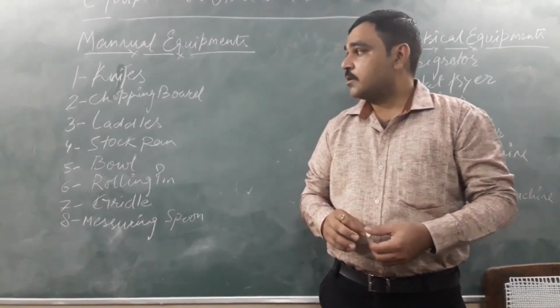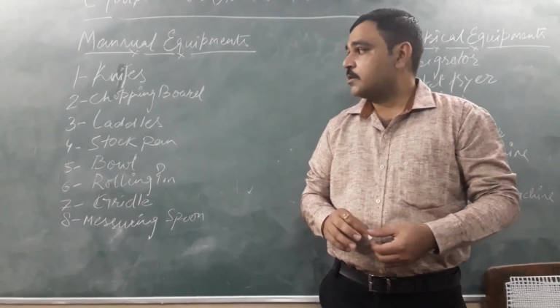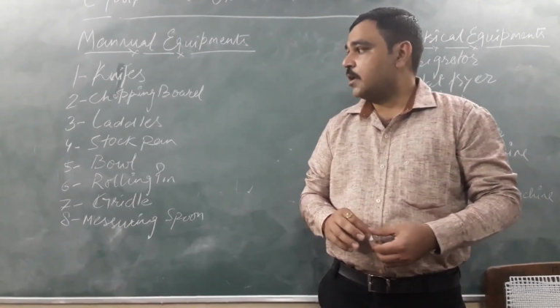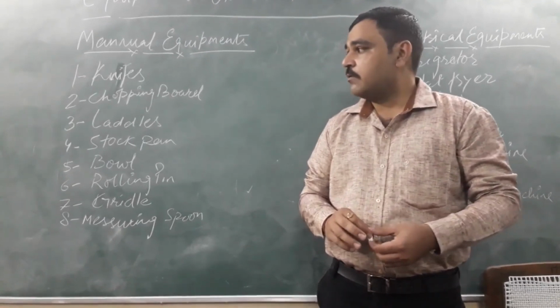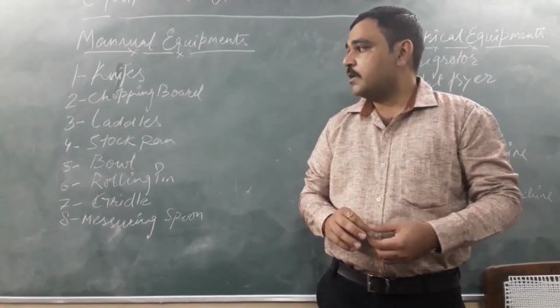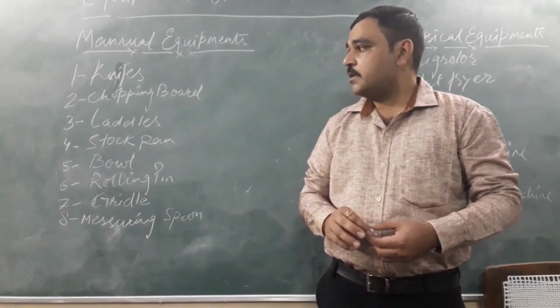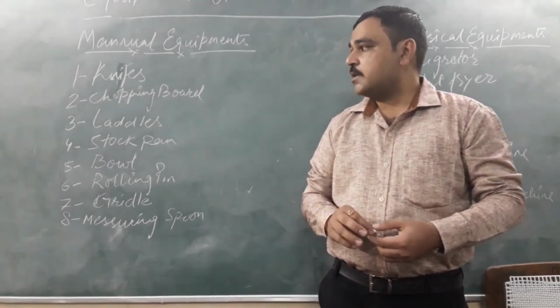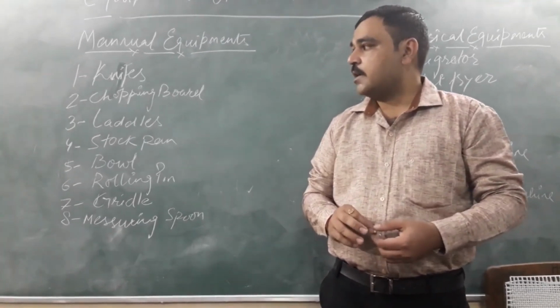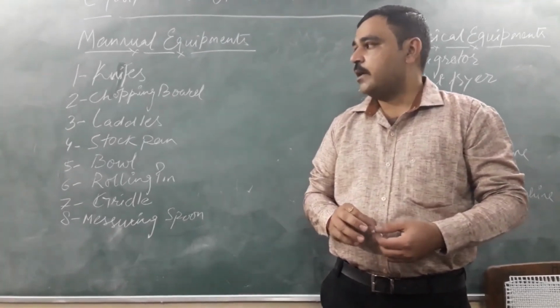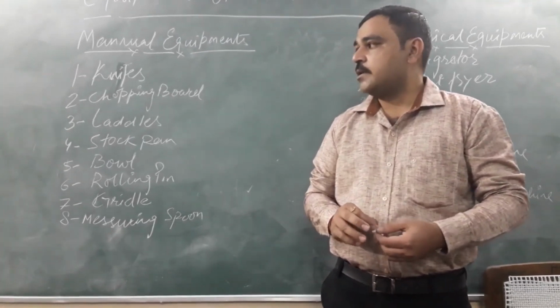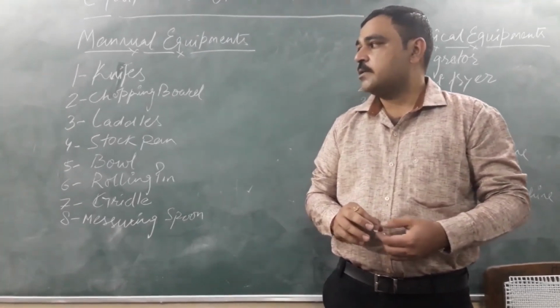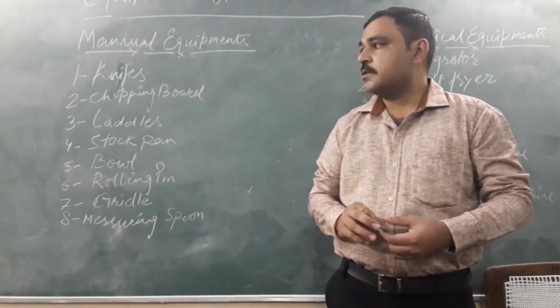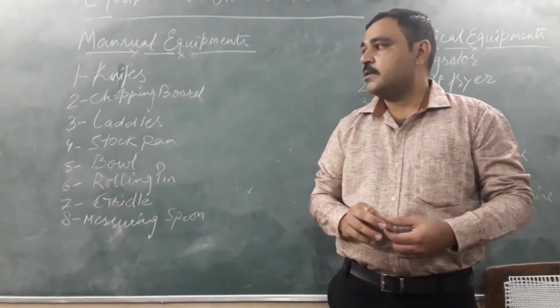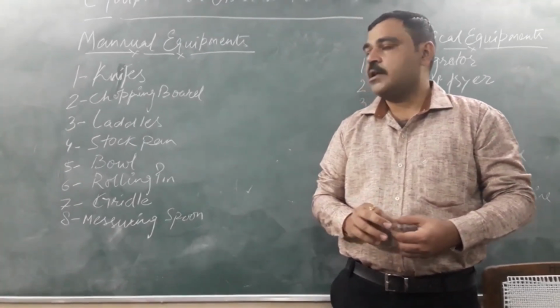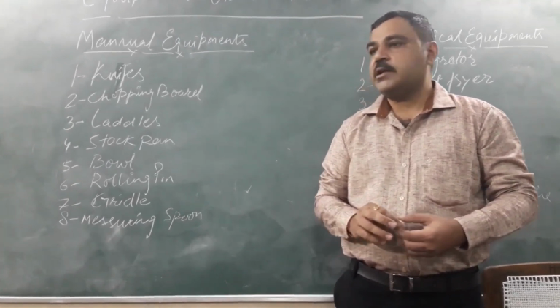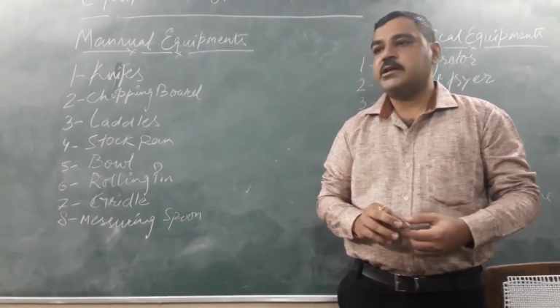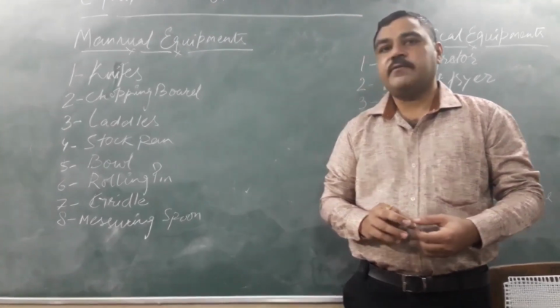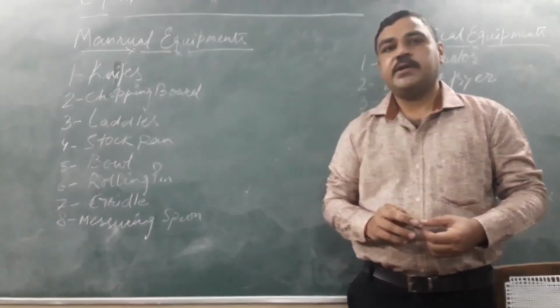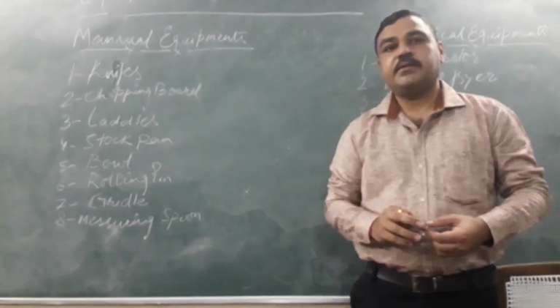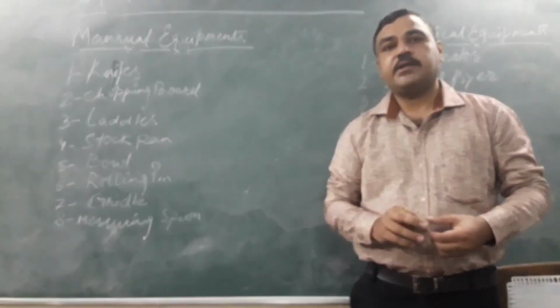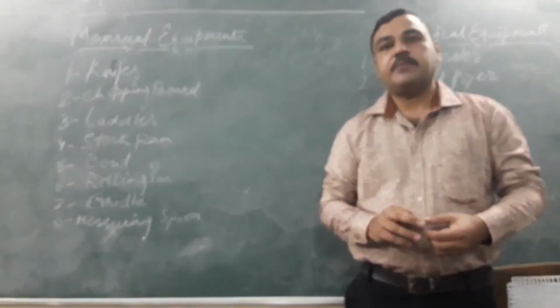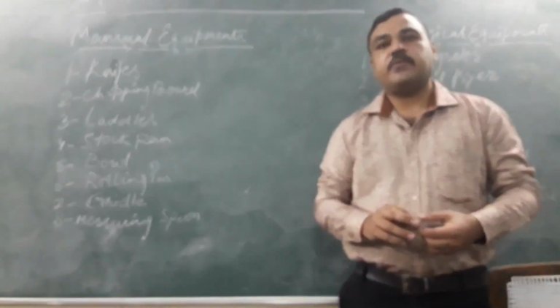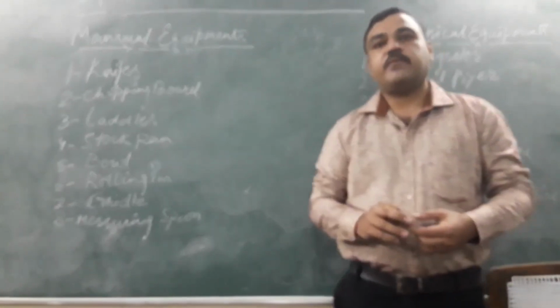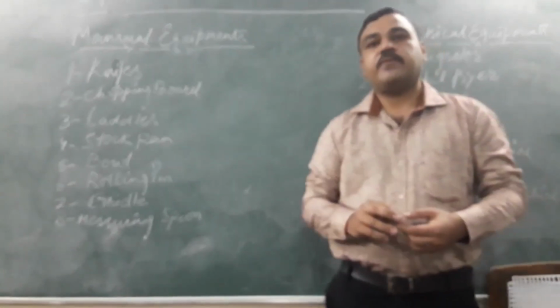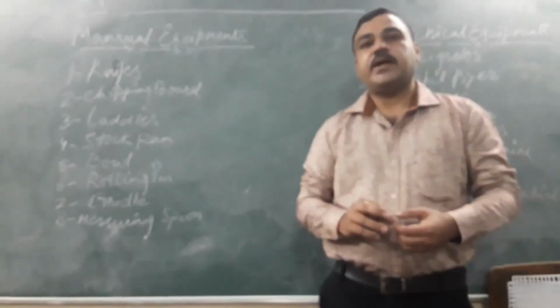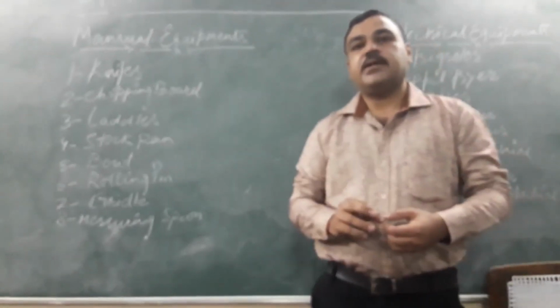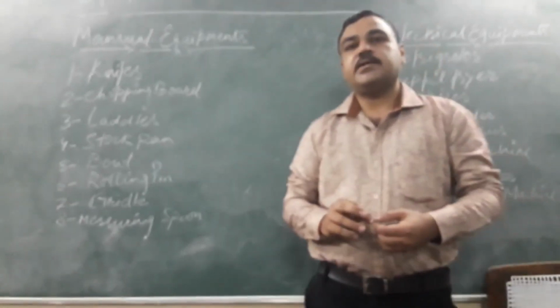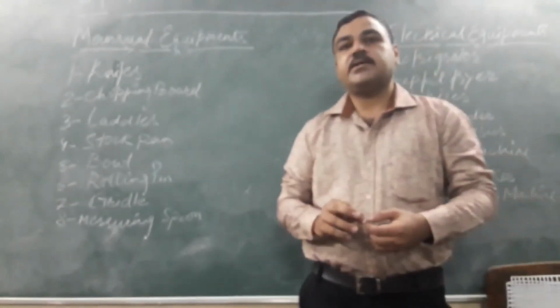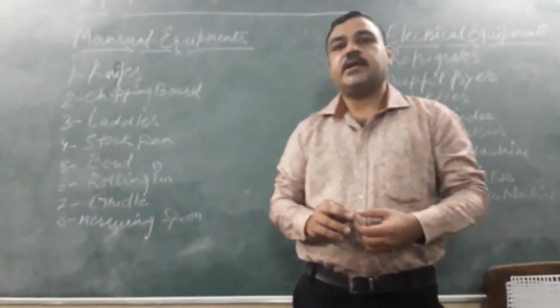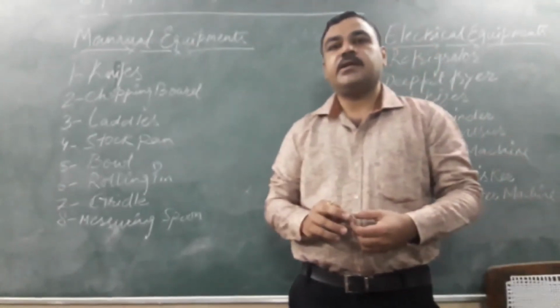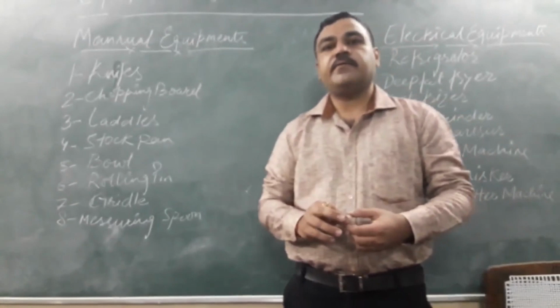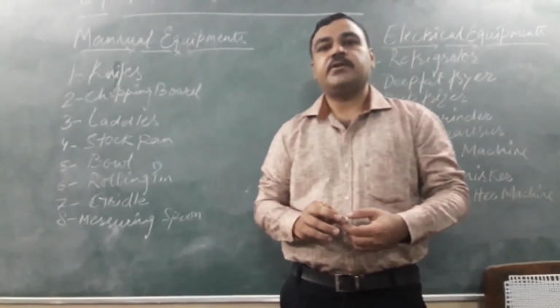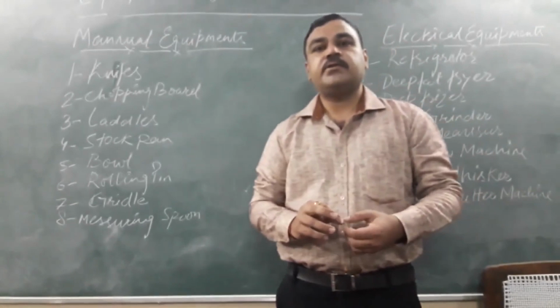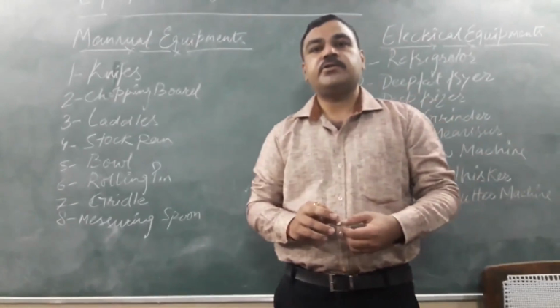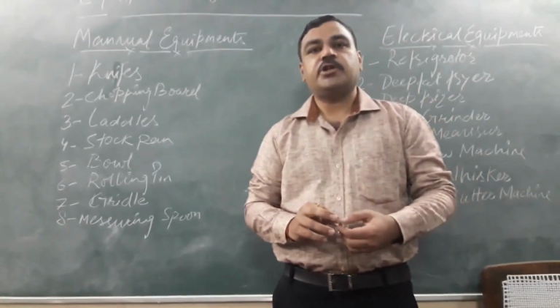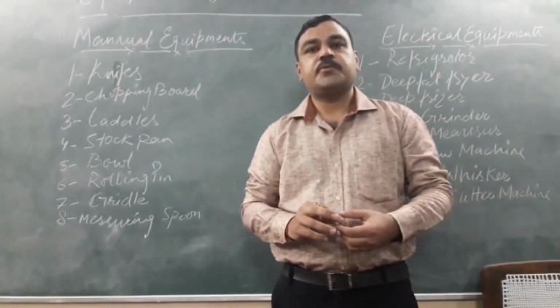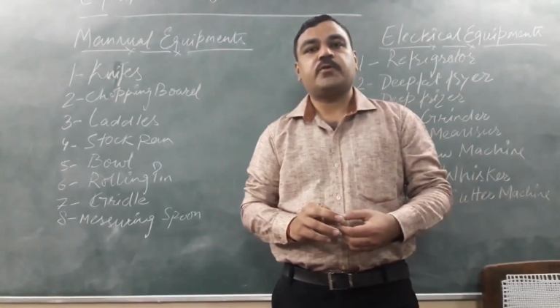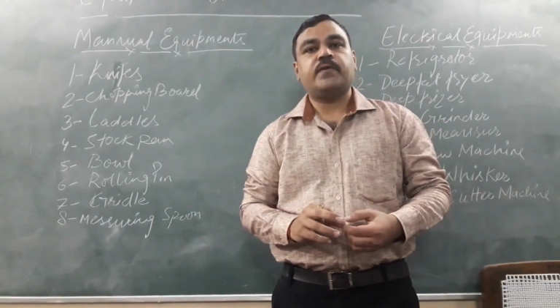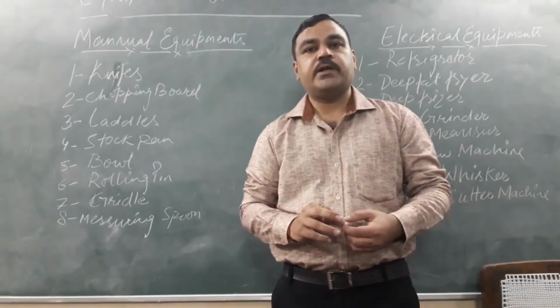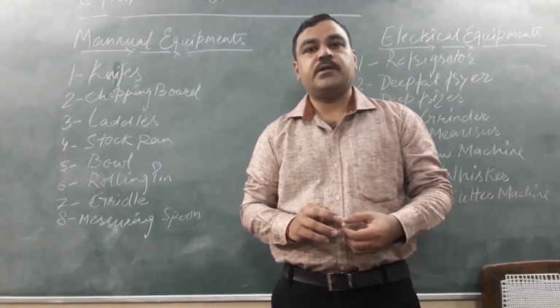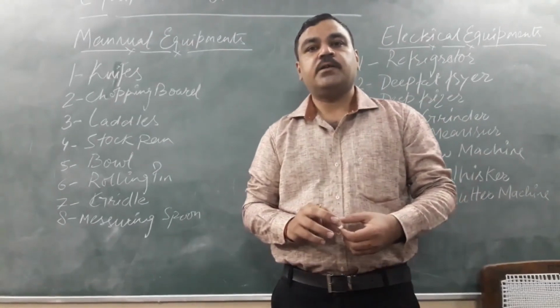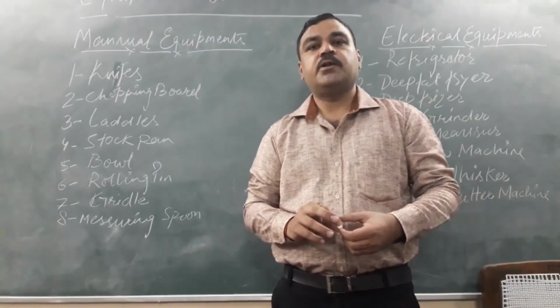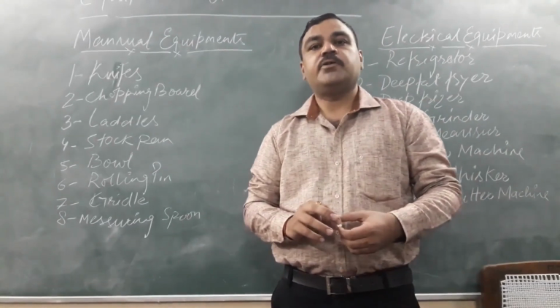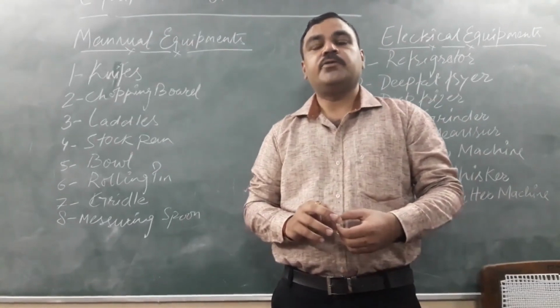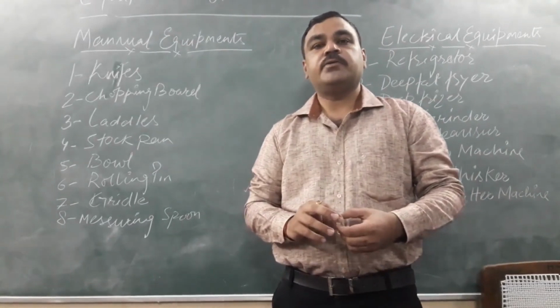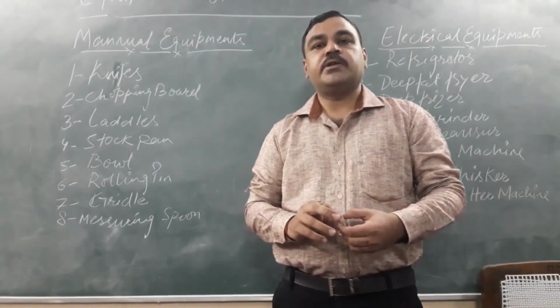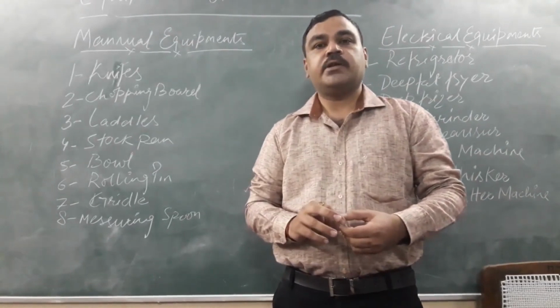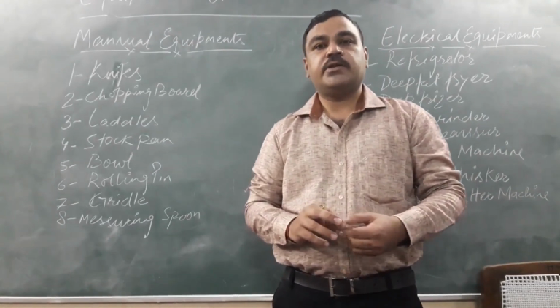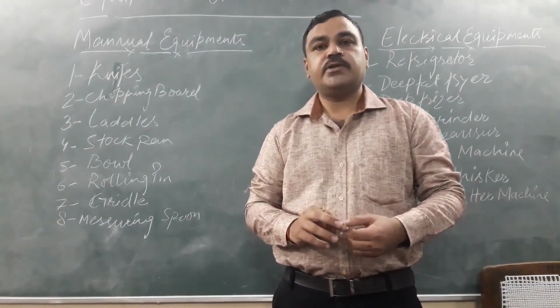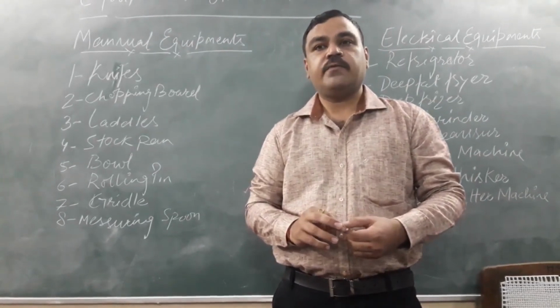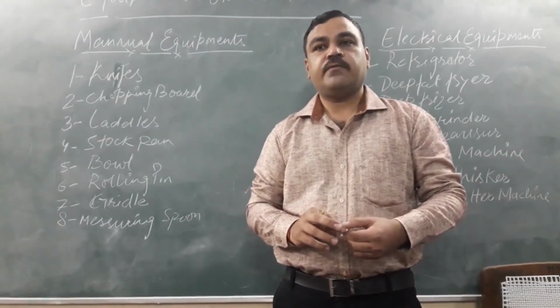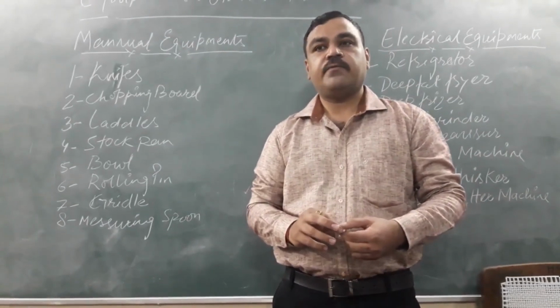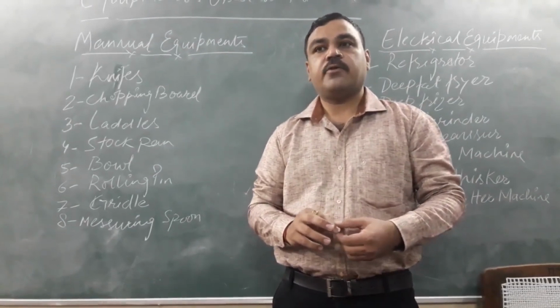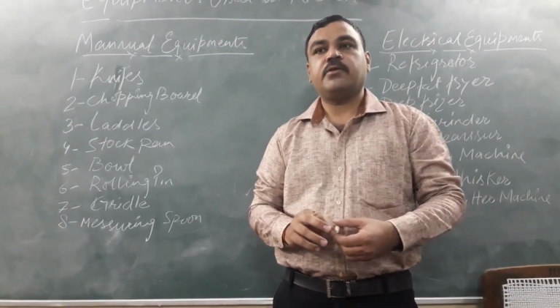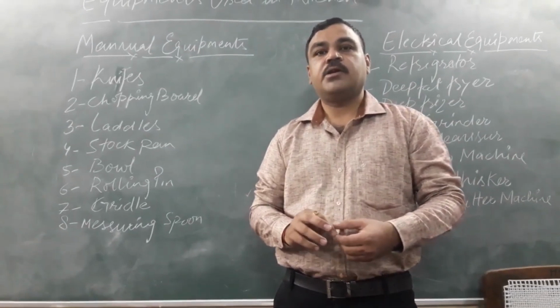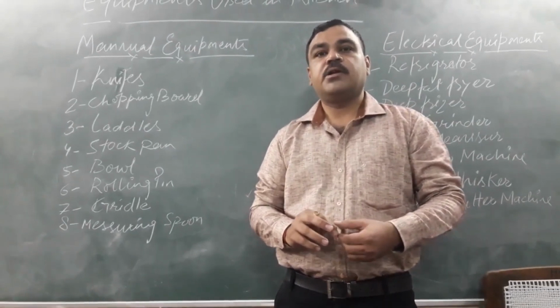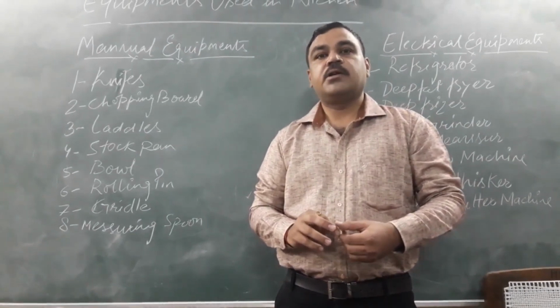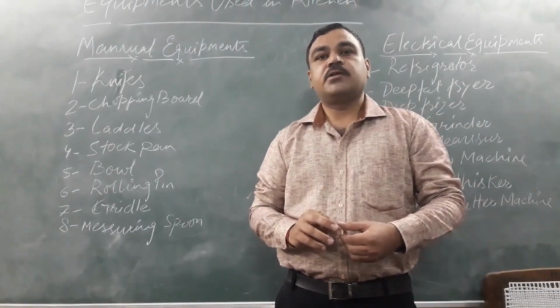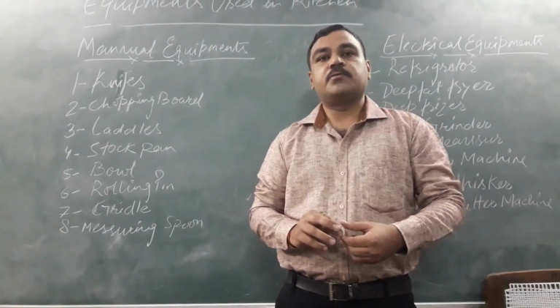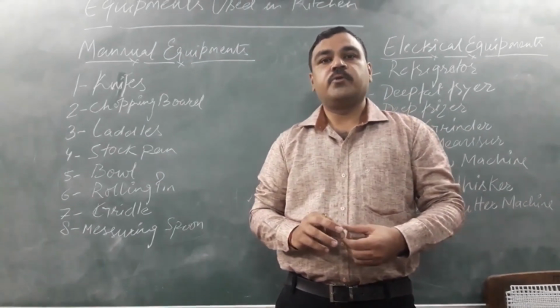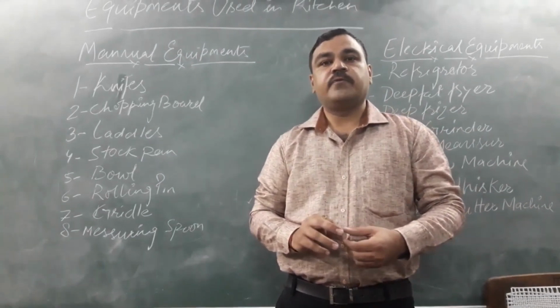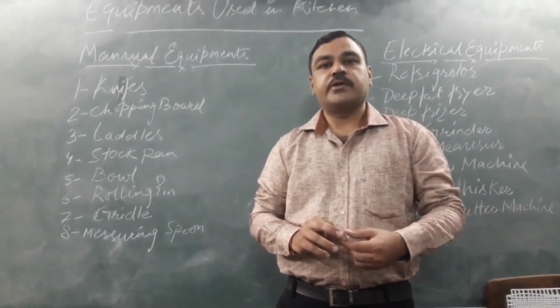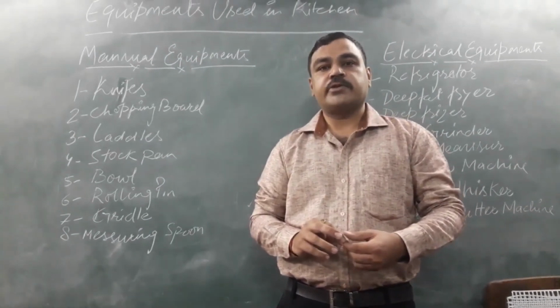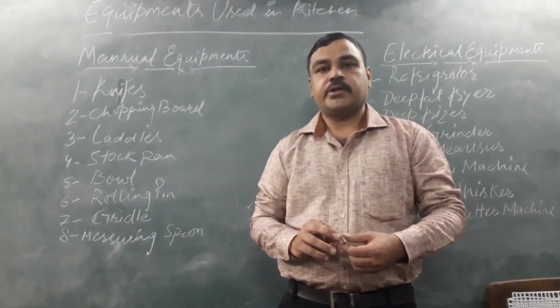The third one is ladles. There are different types and different shapes of ladles used in the kitchen for smooth functioning.